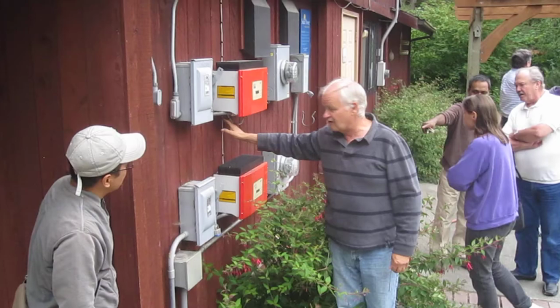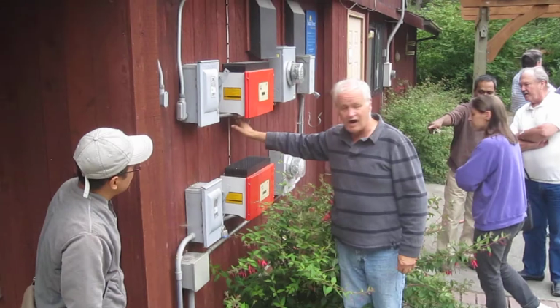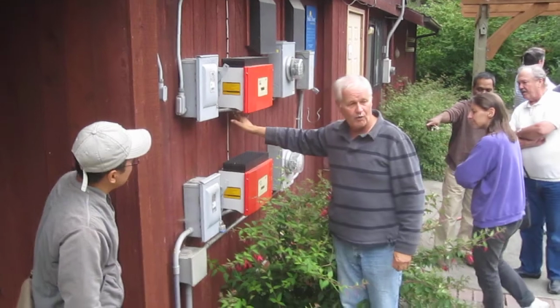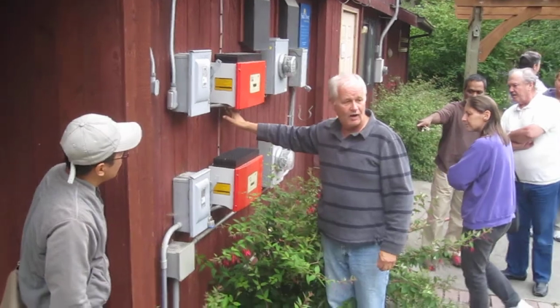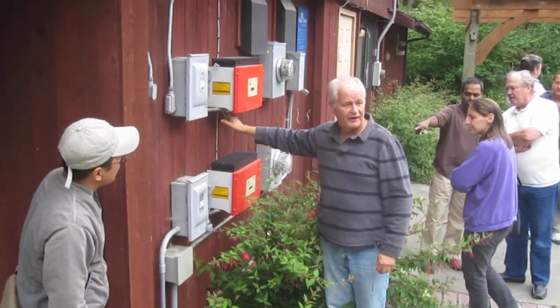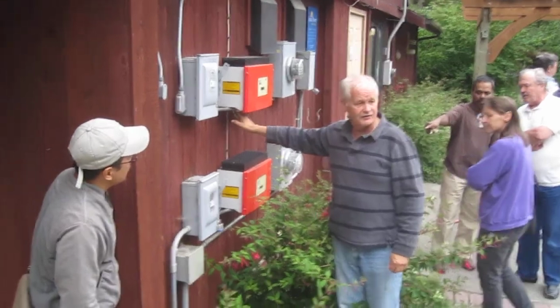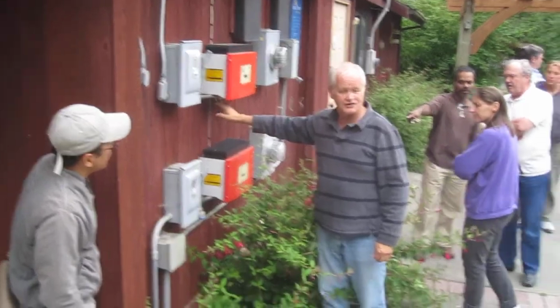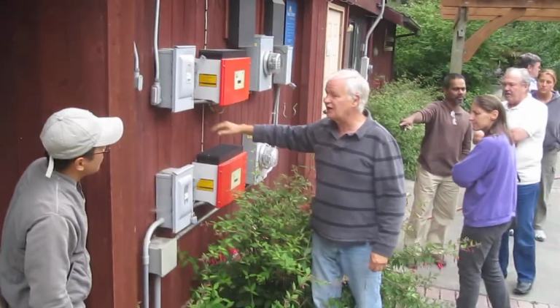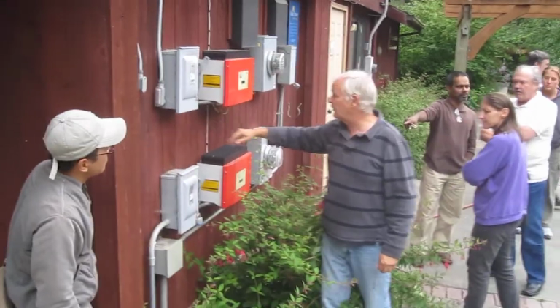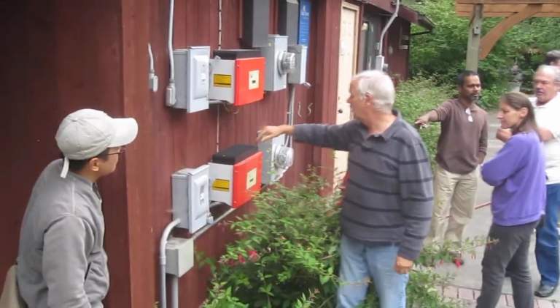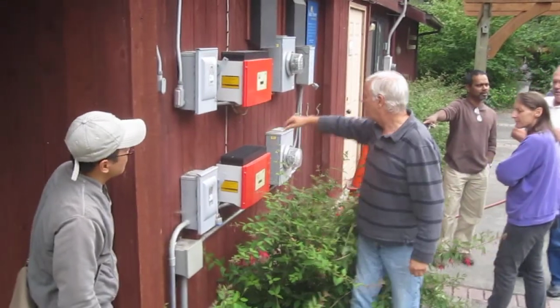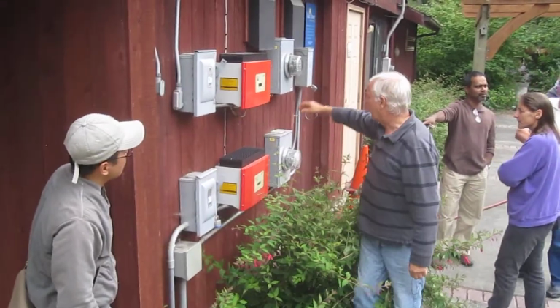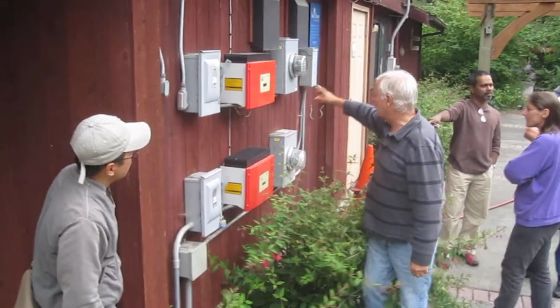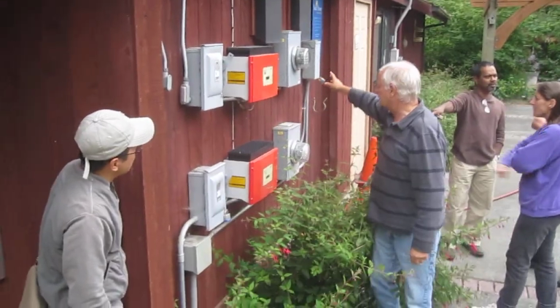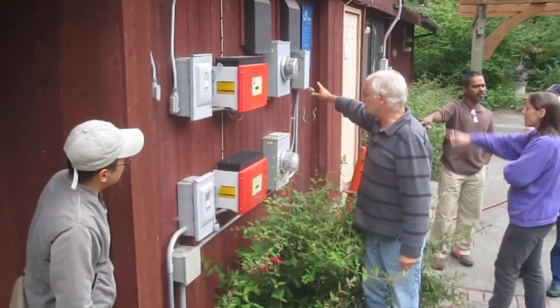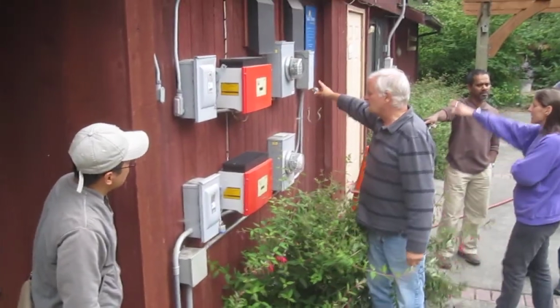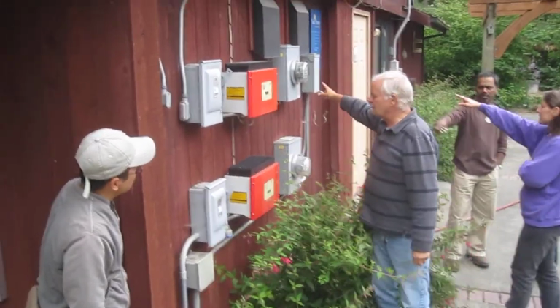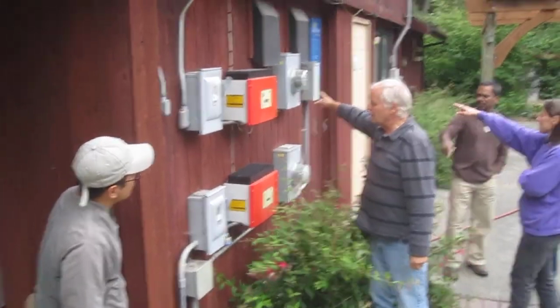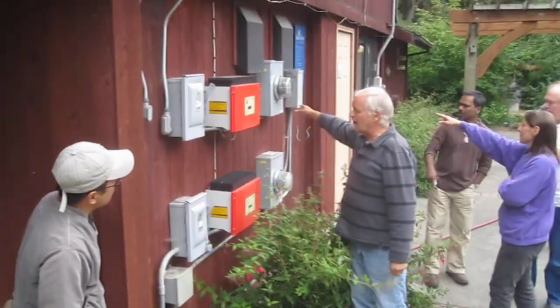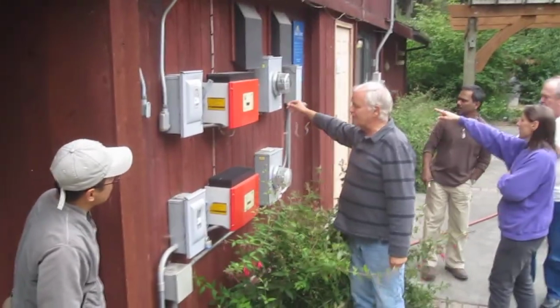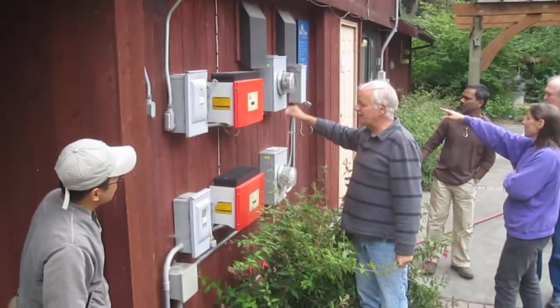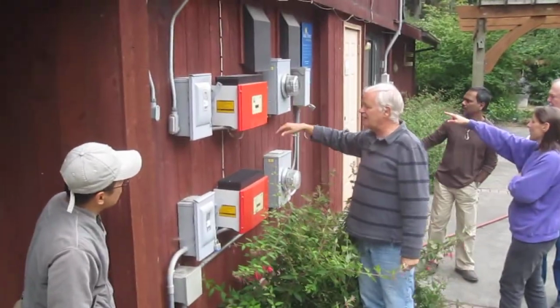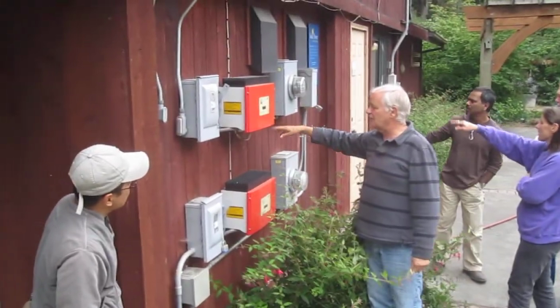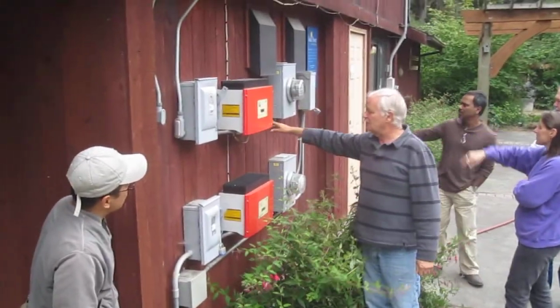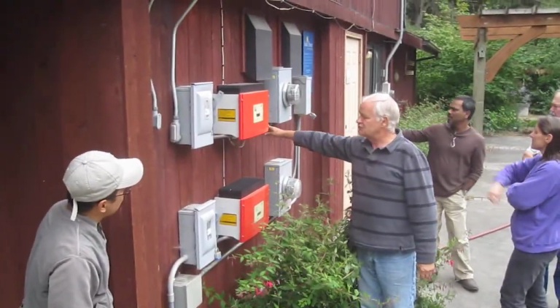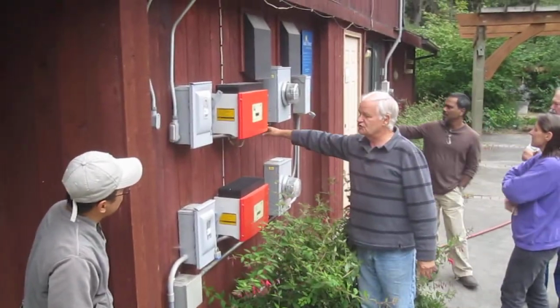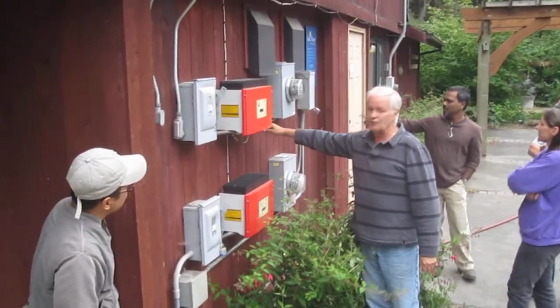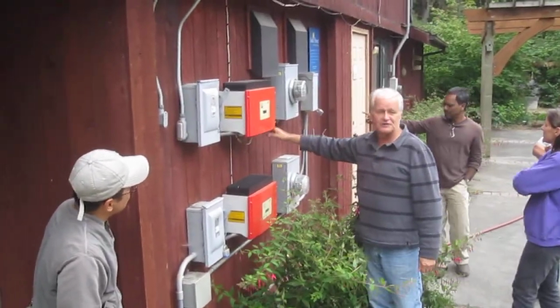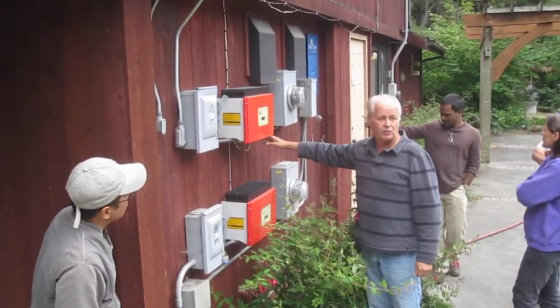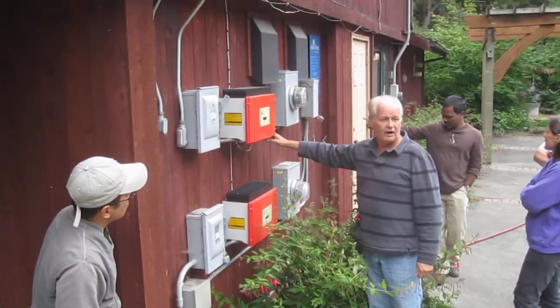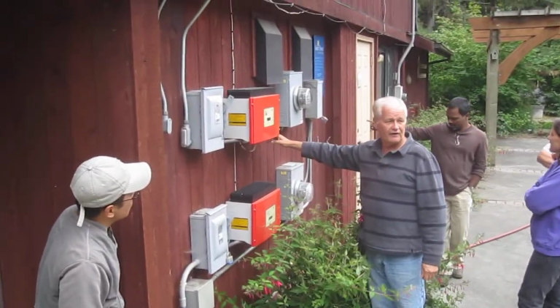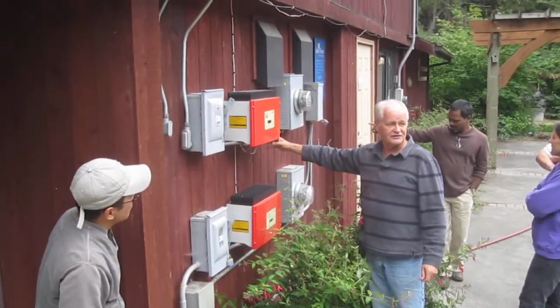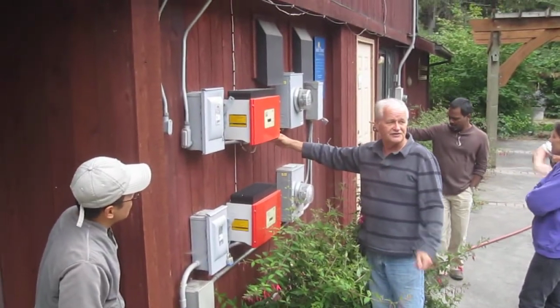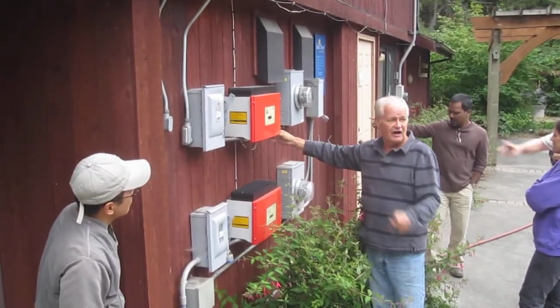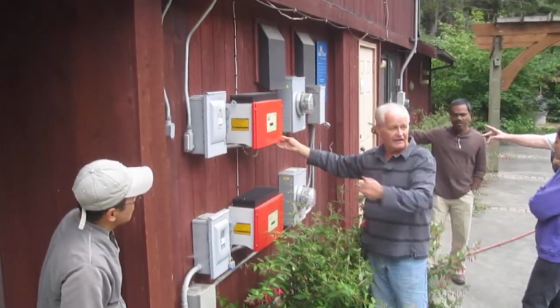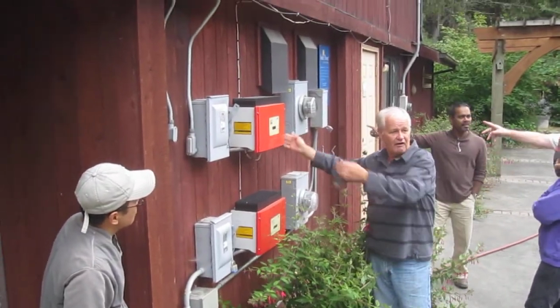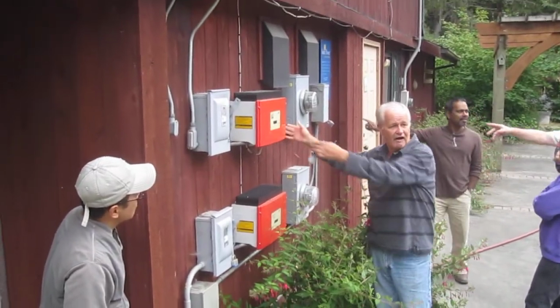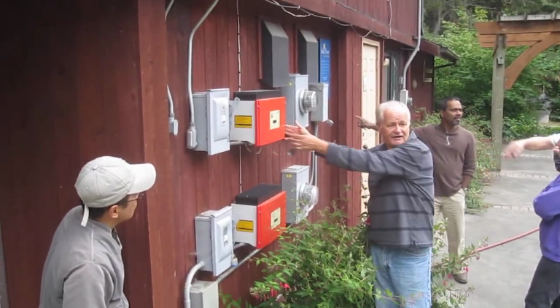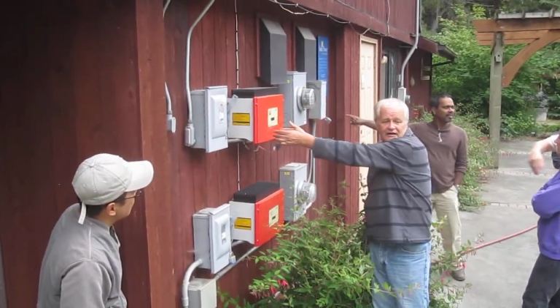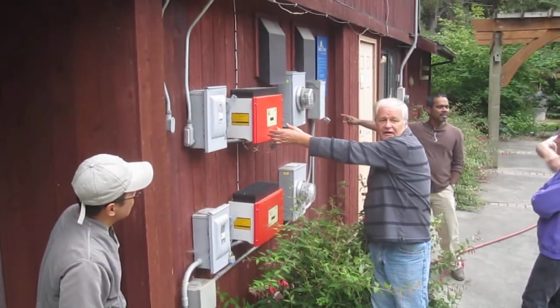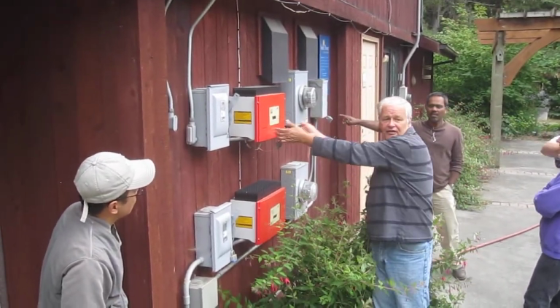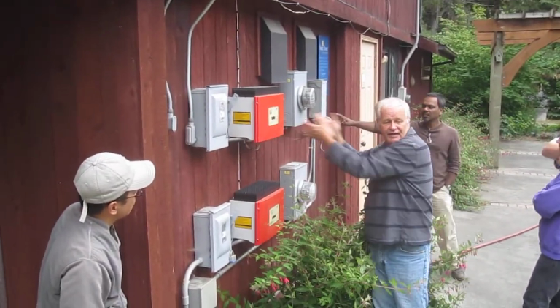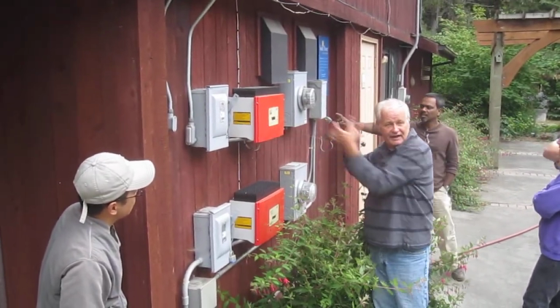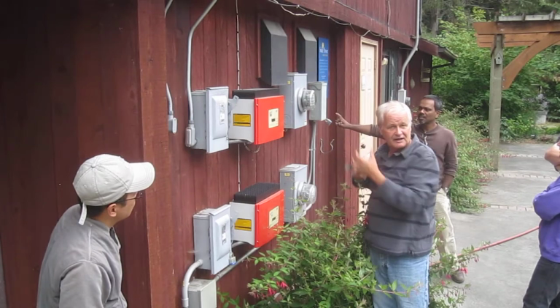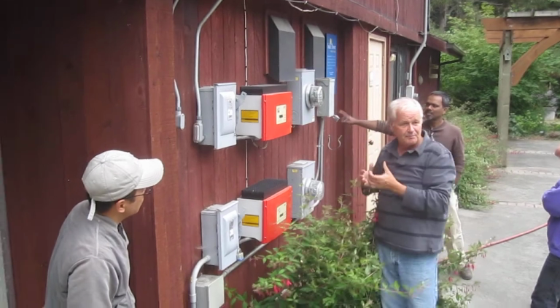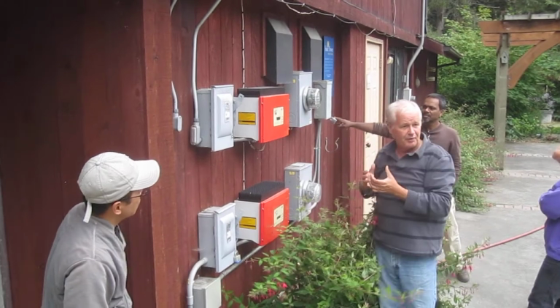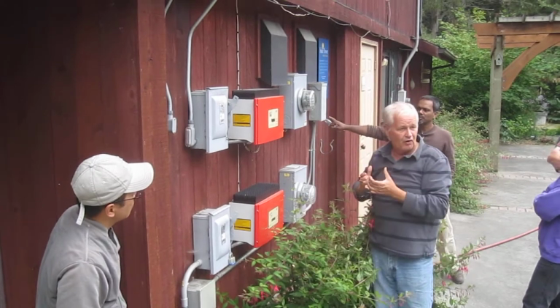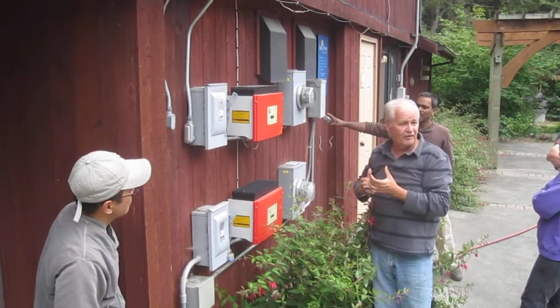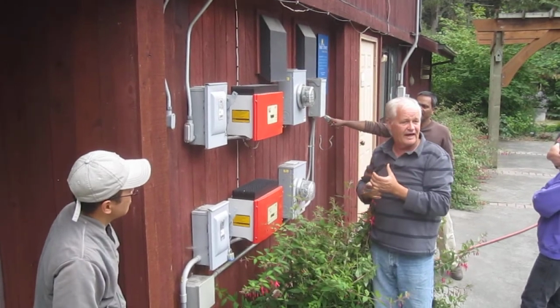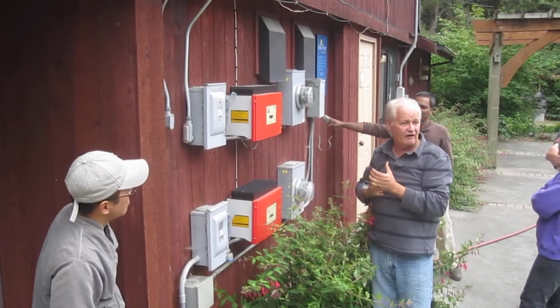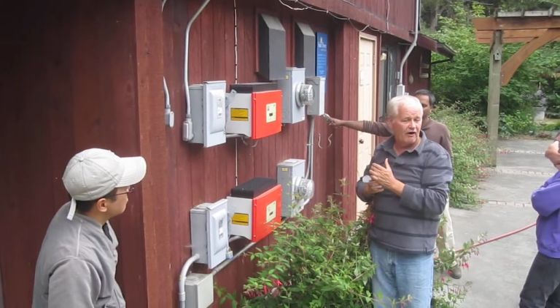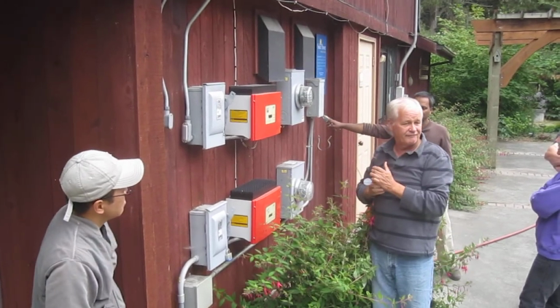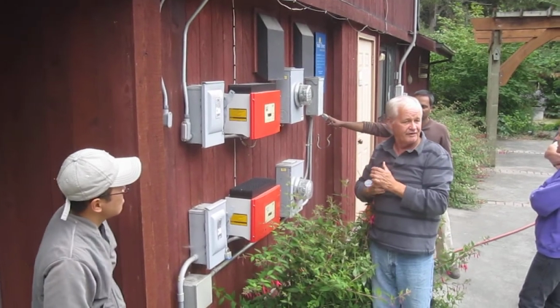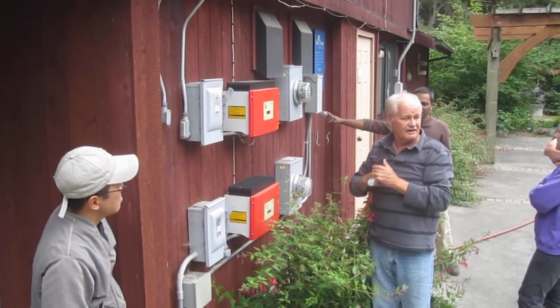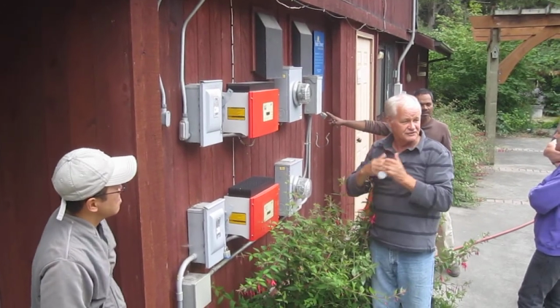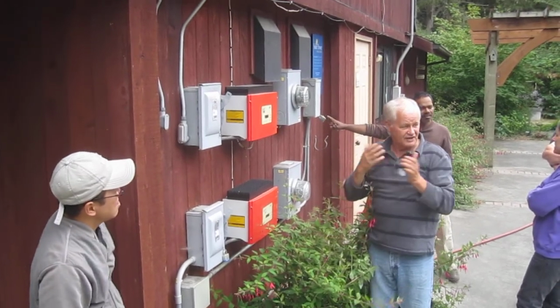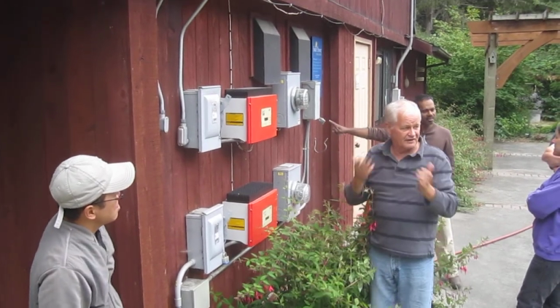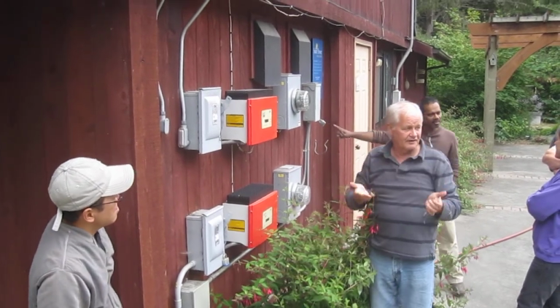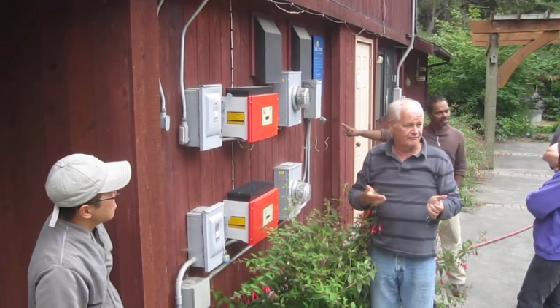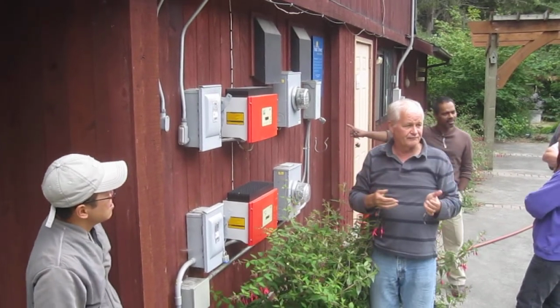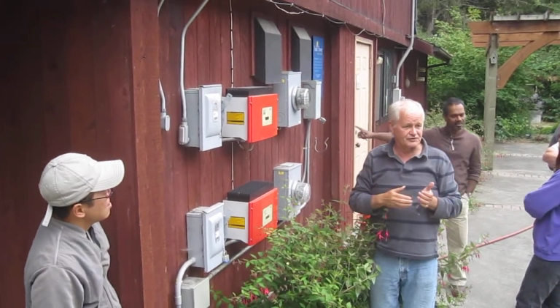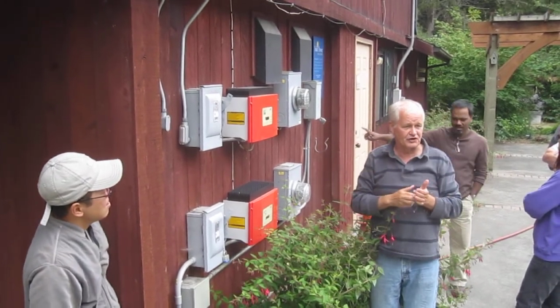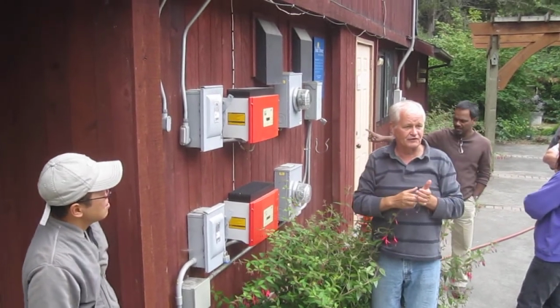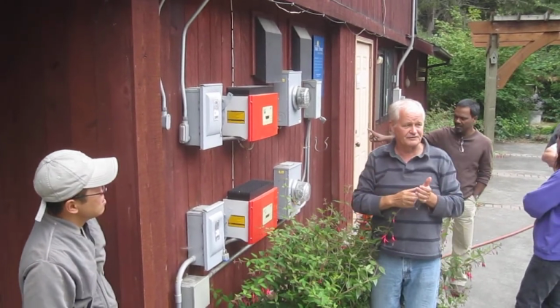Hot wires here. I can turn it off here so this wire is not hot. Then I can pull that off and send it in for service.